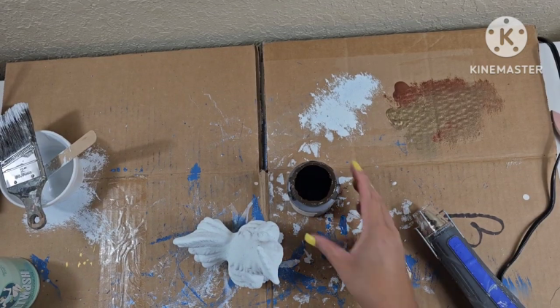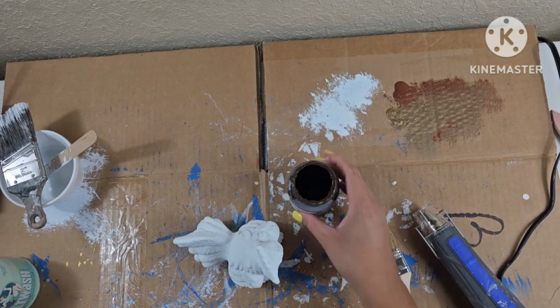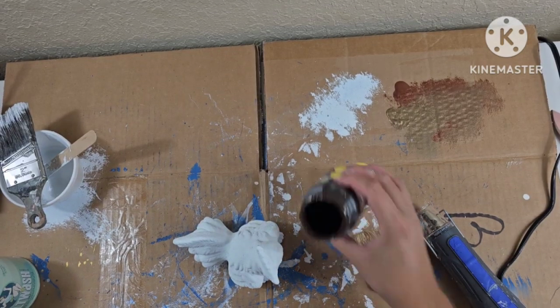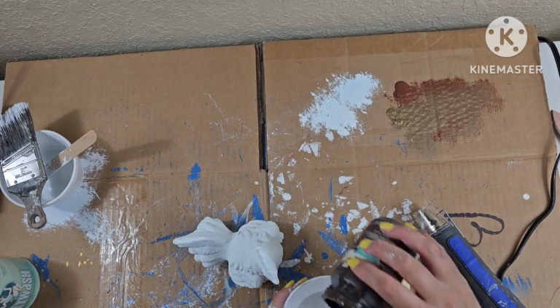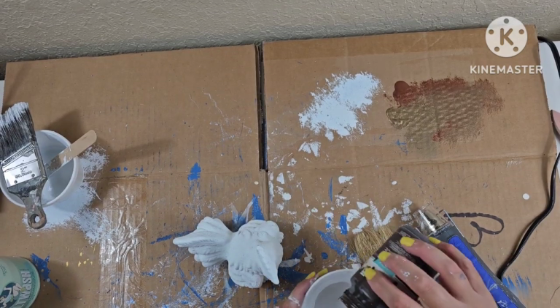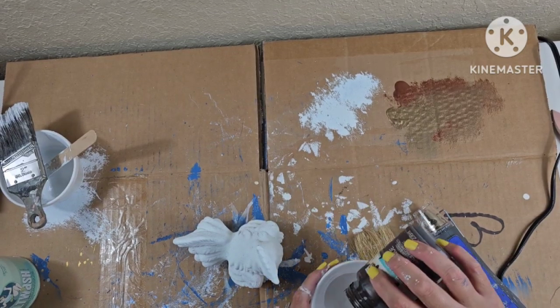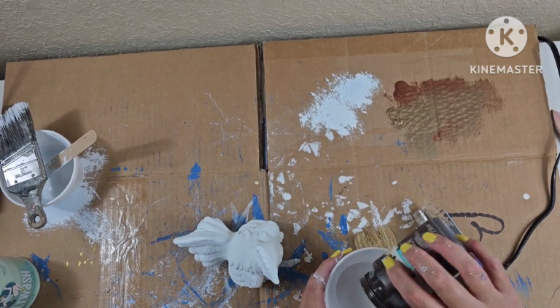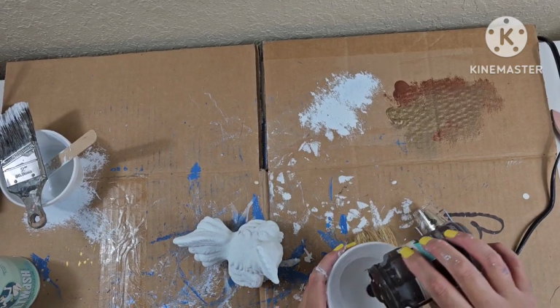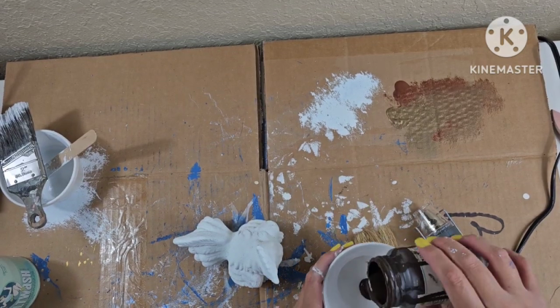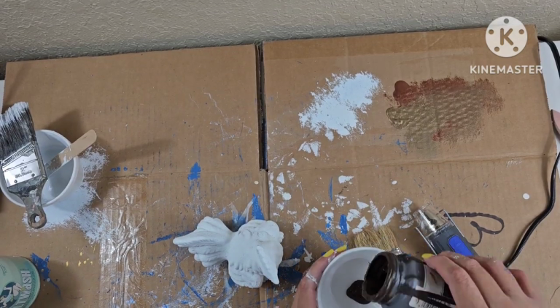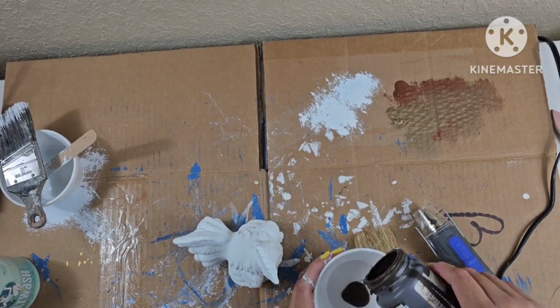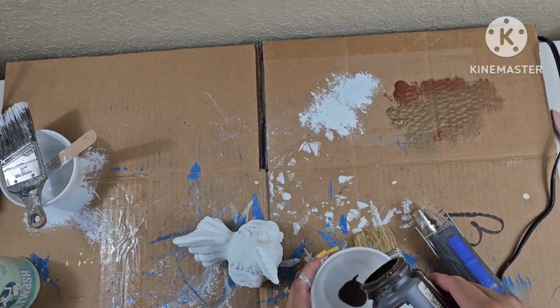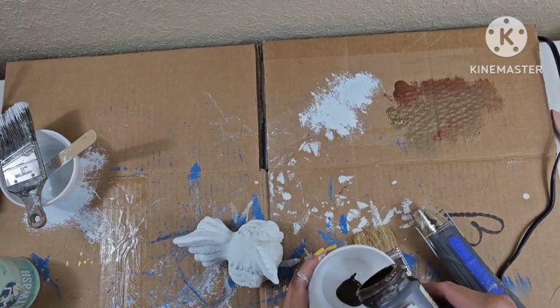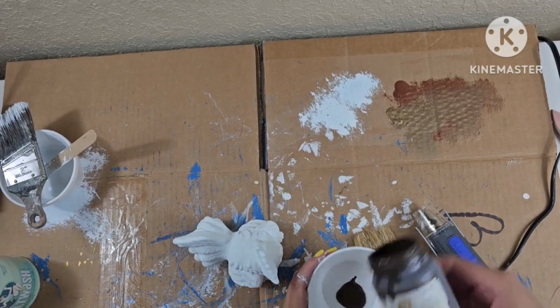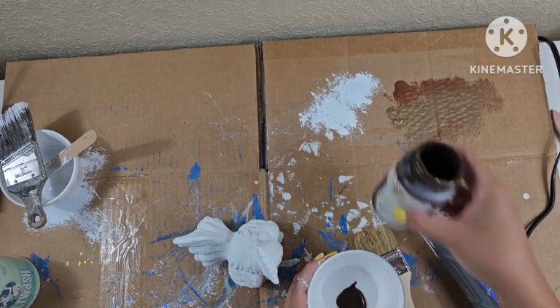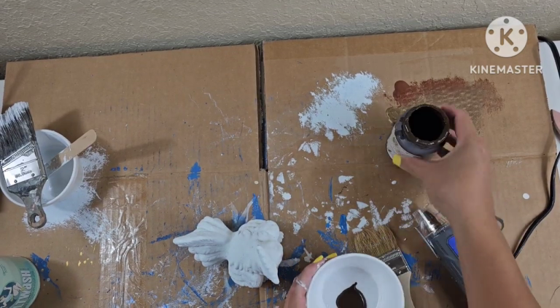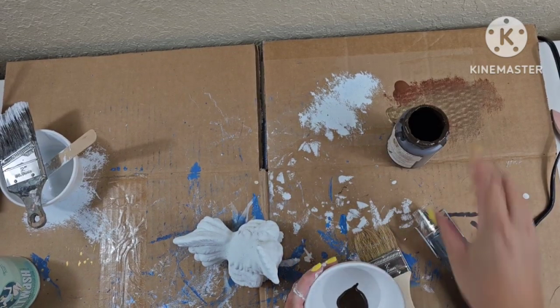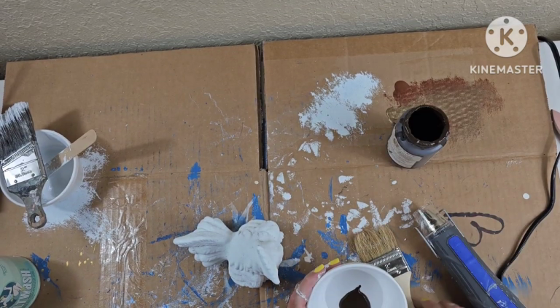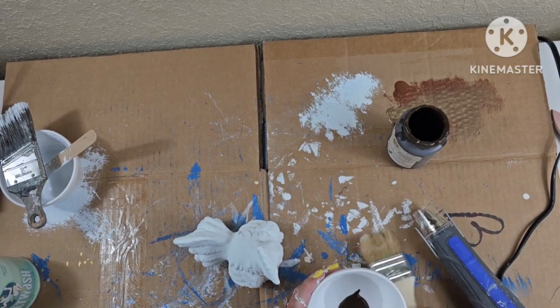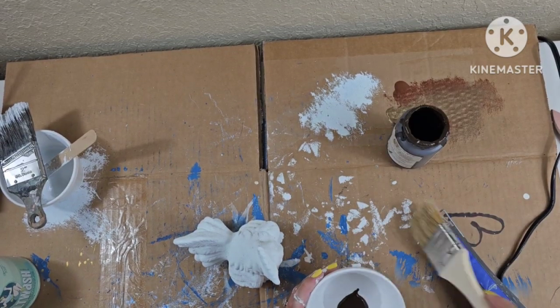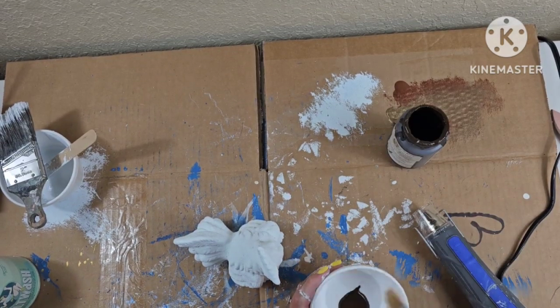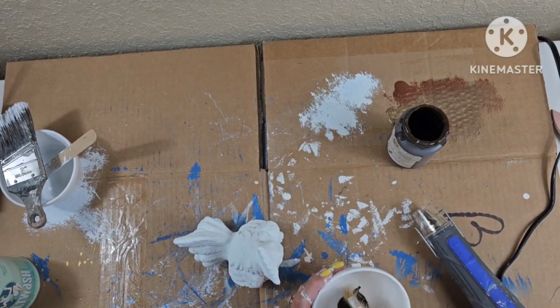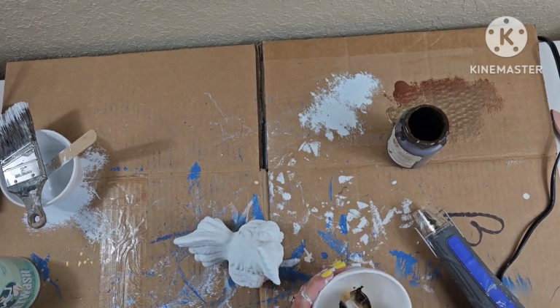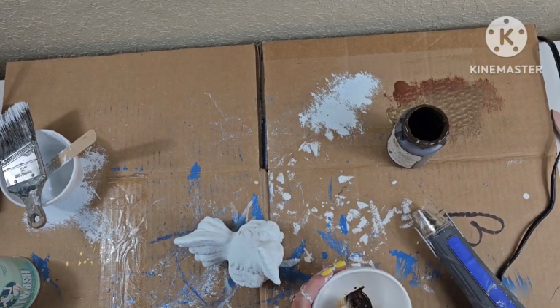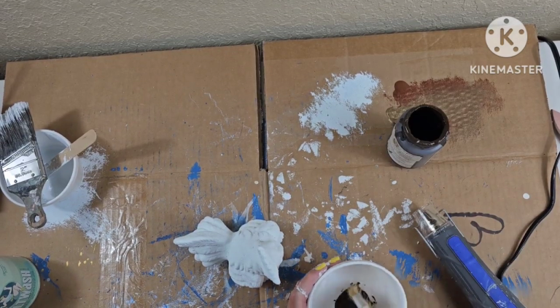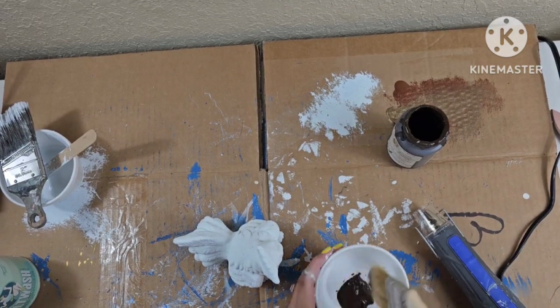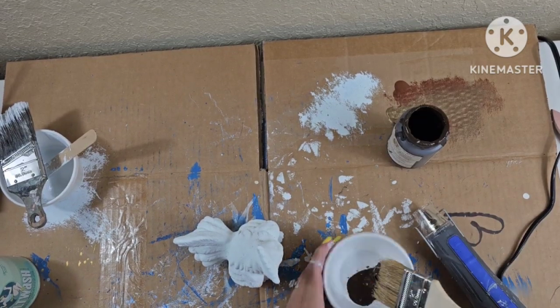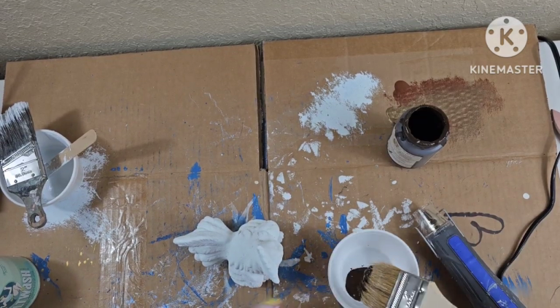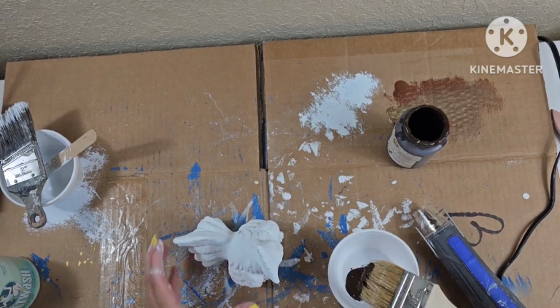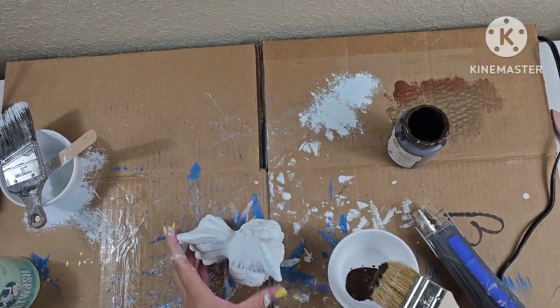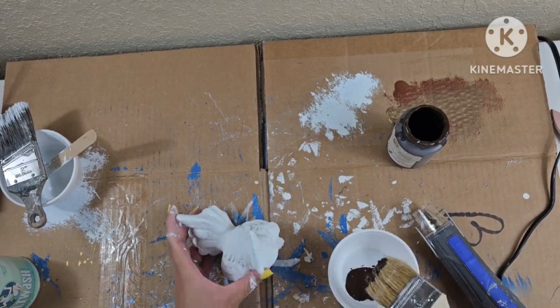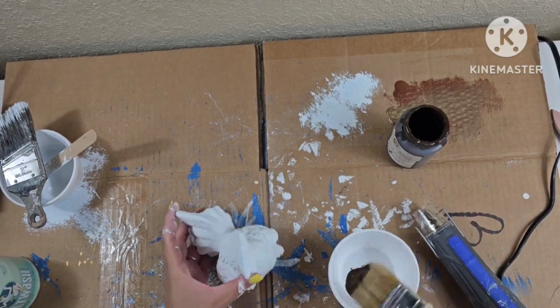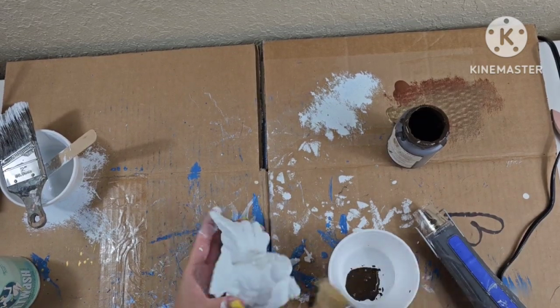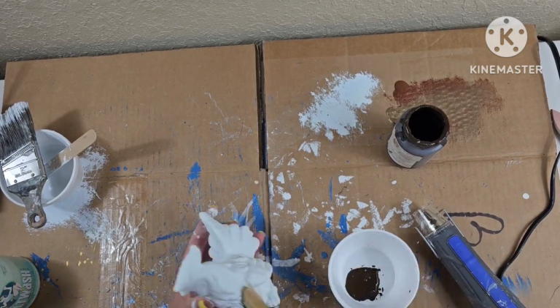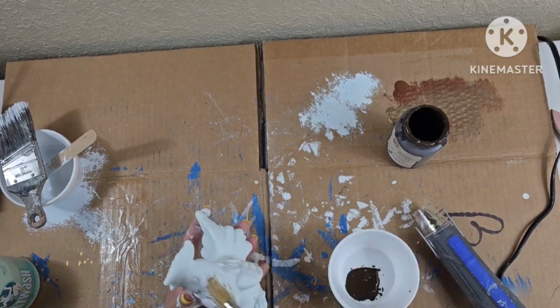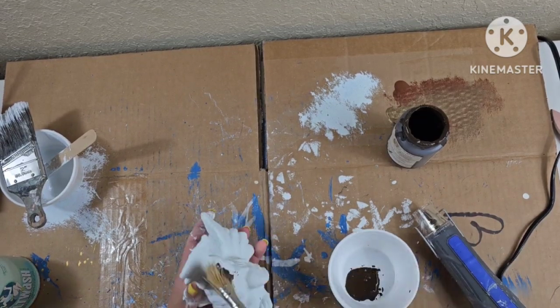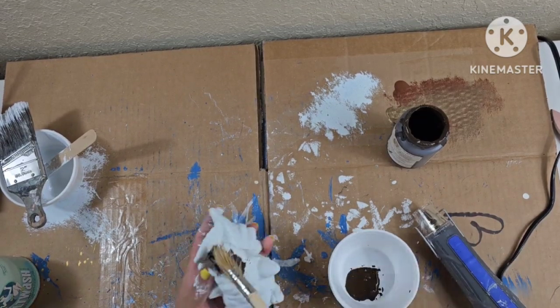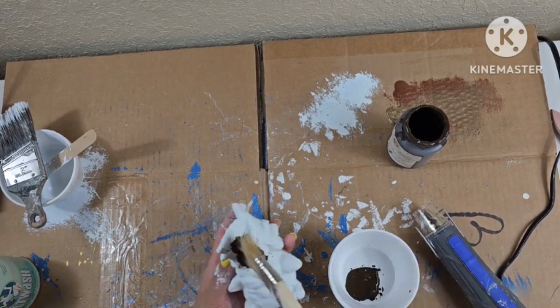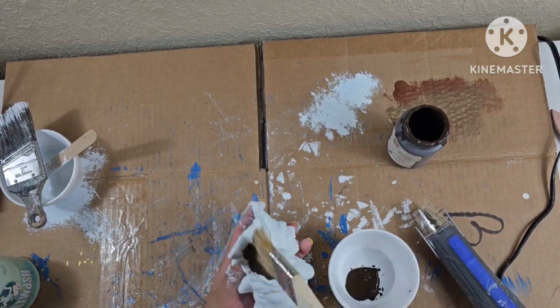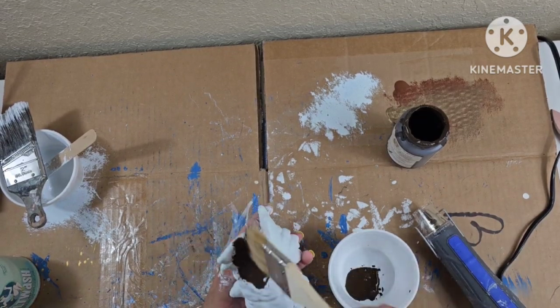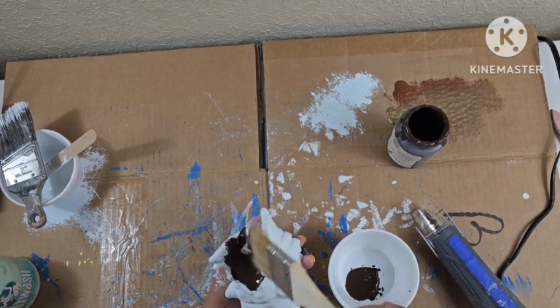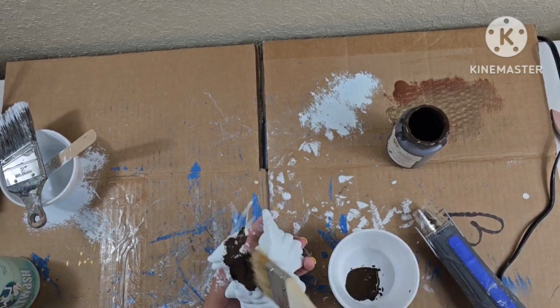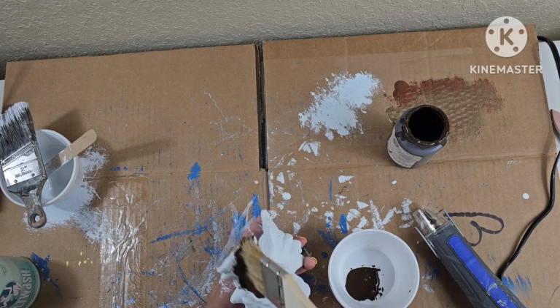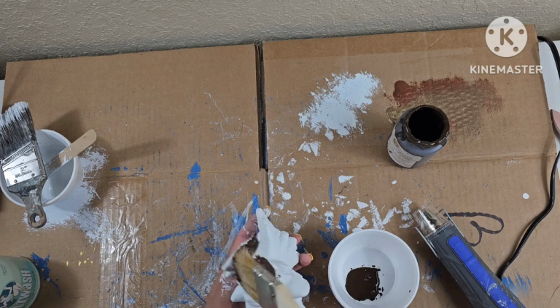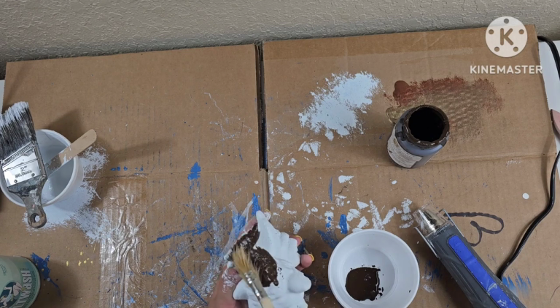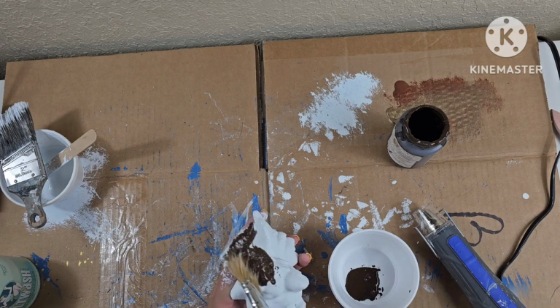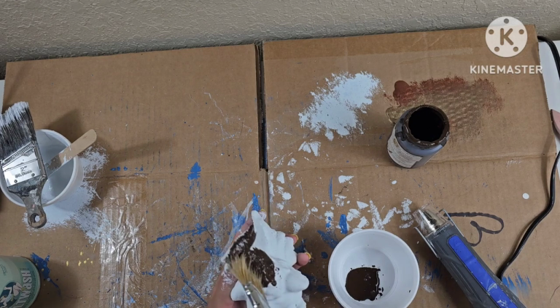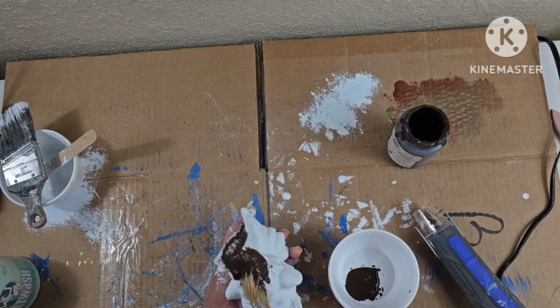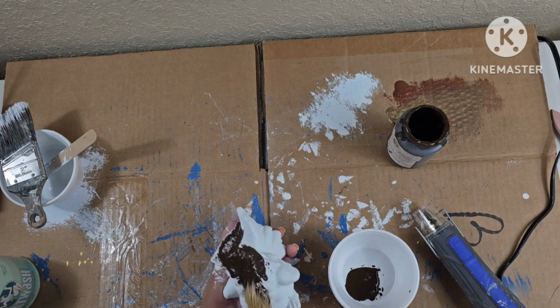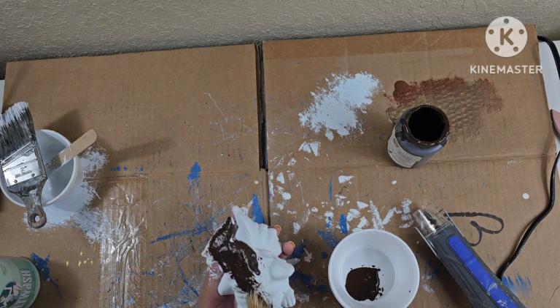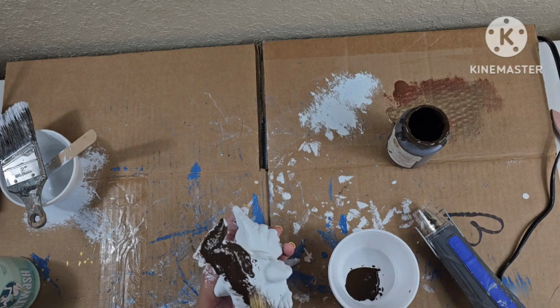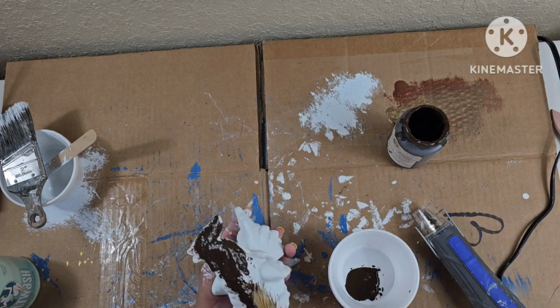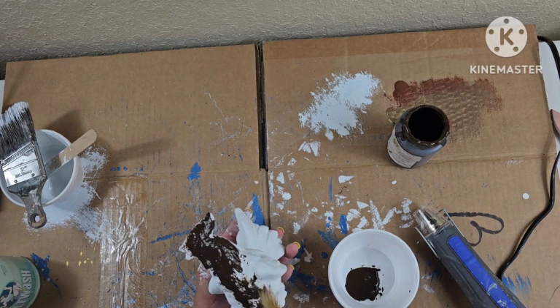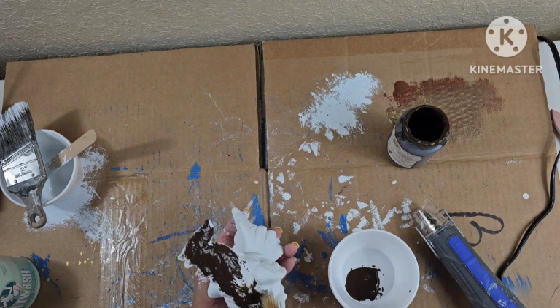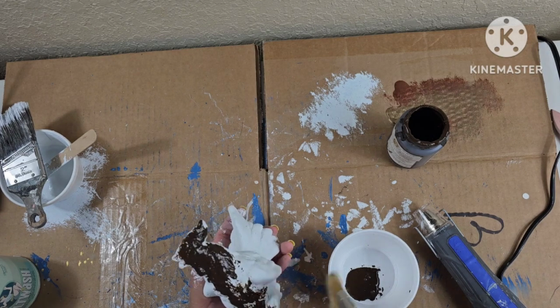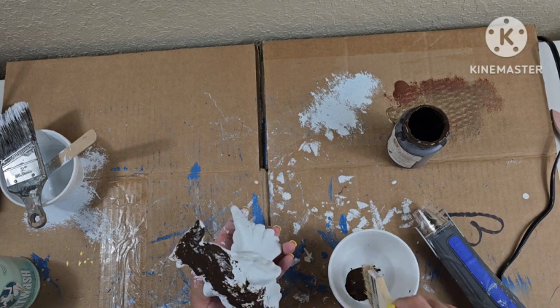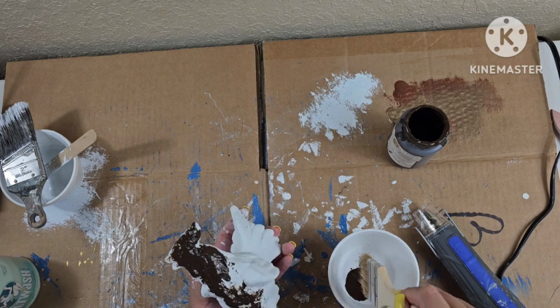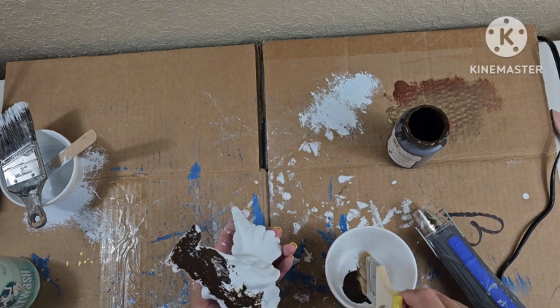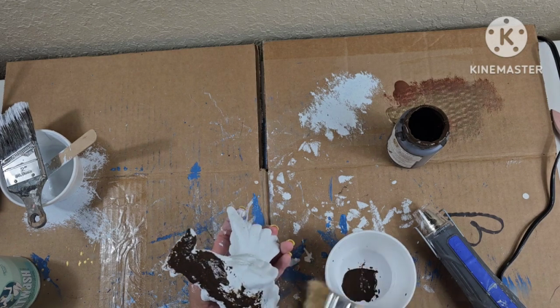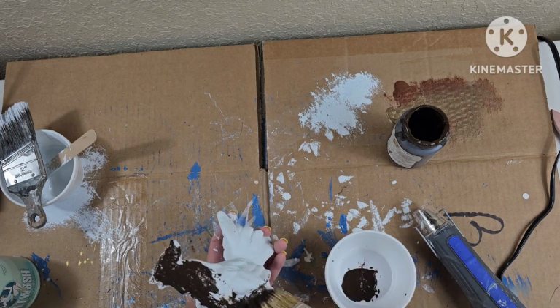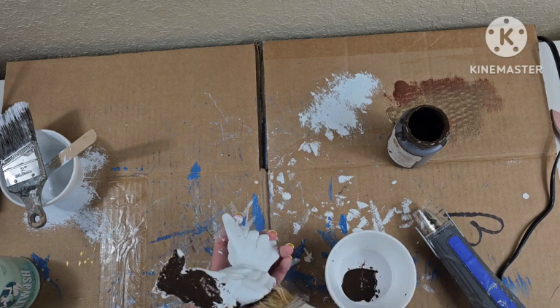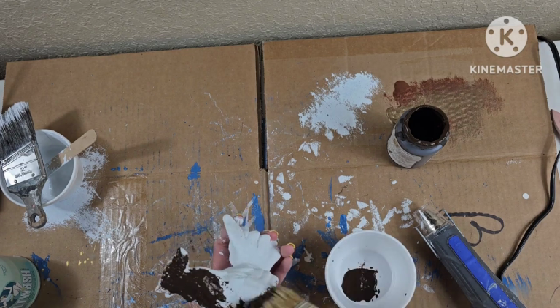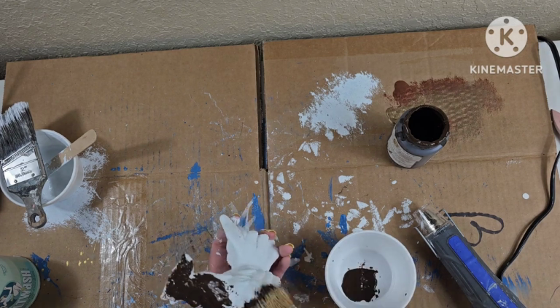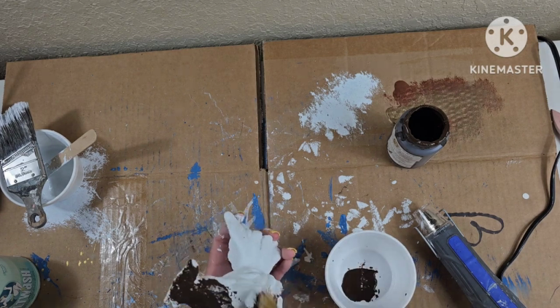Then here, as always, I'm going to add some antique wax over the white, and then I'm going to go ahead and dry brush it with white after.